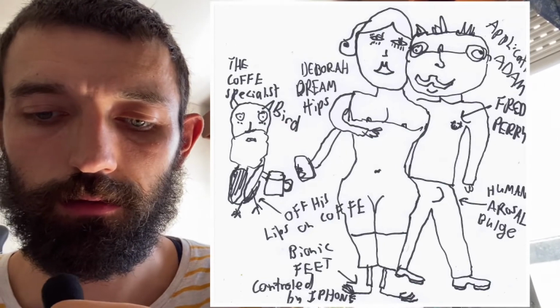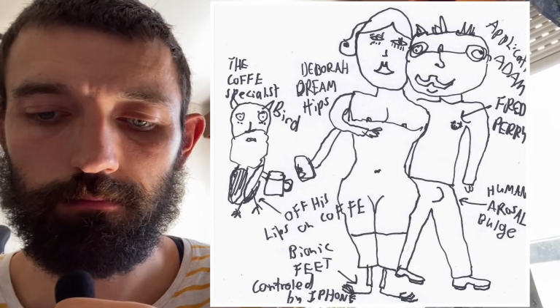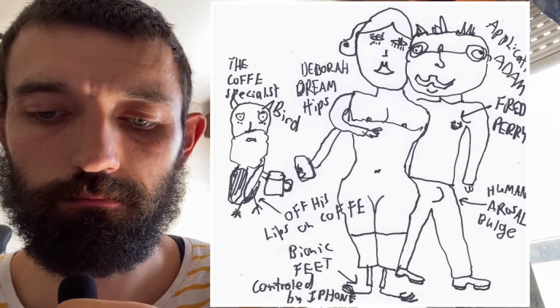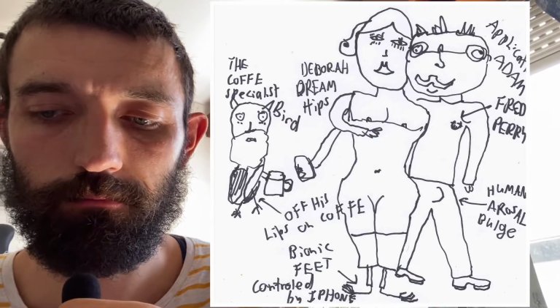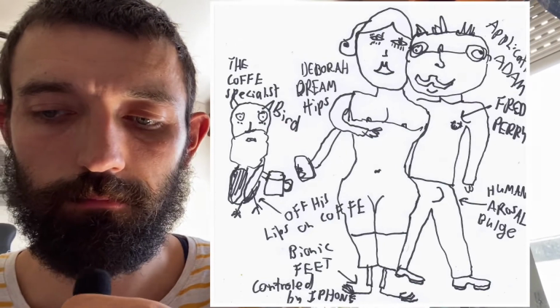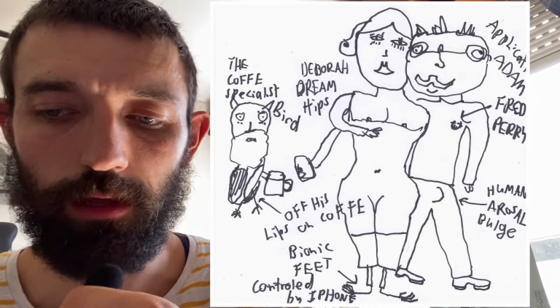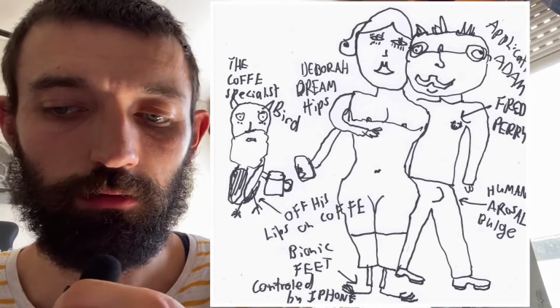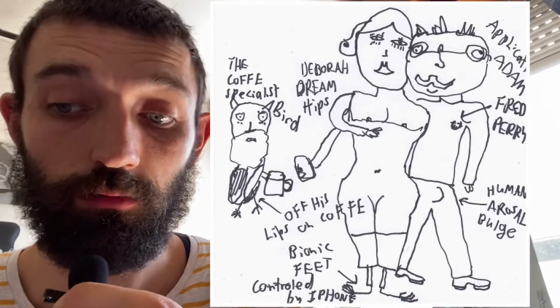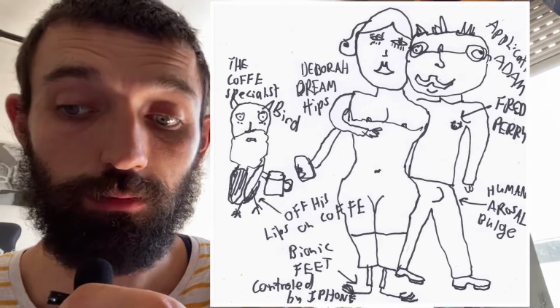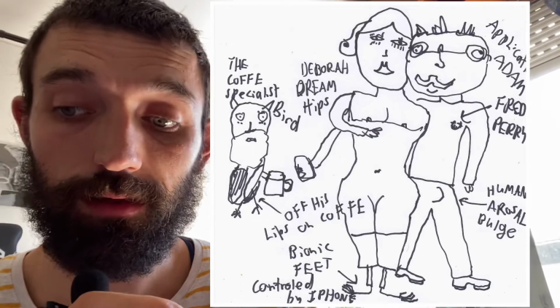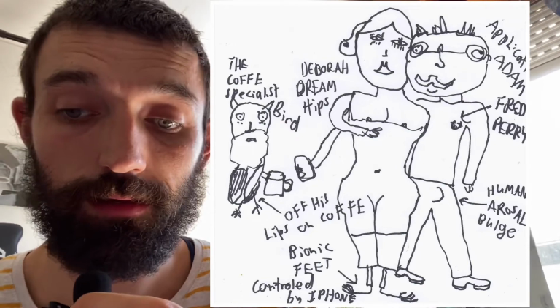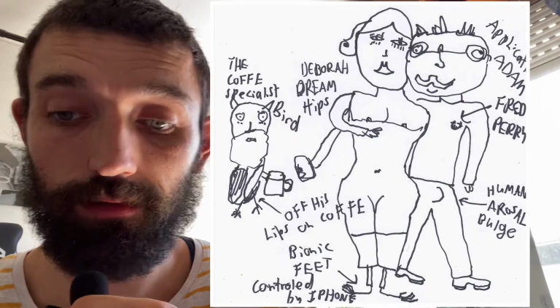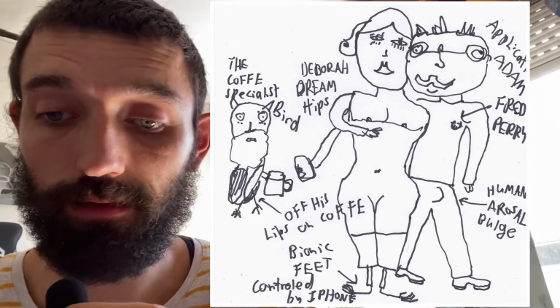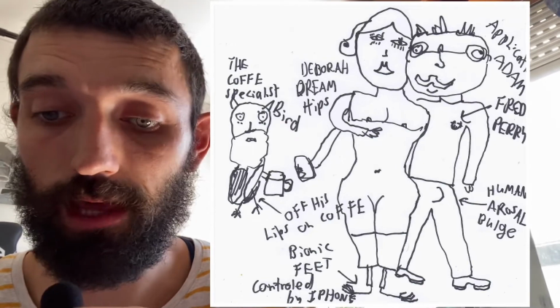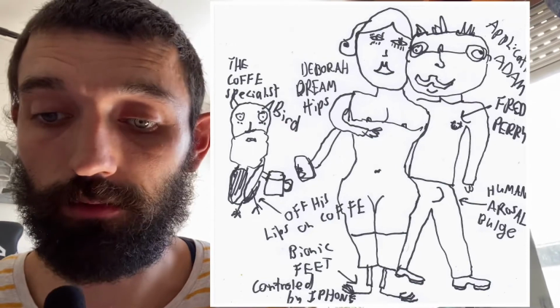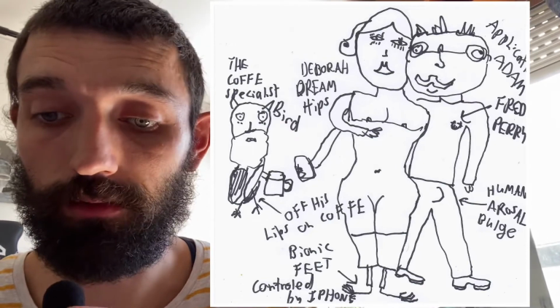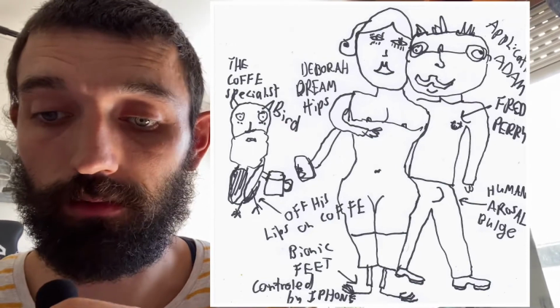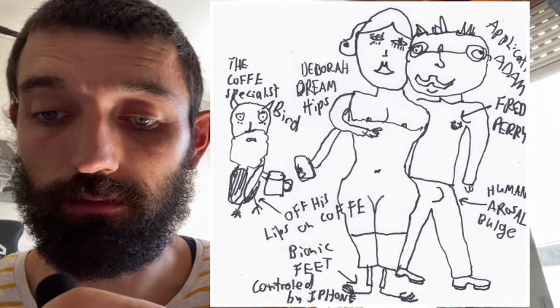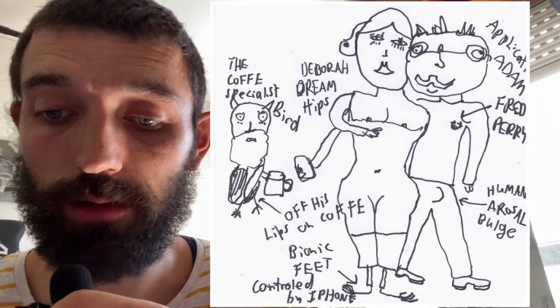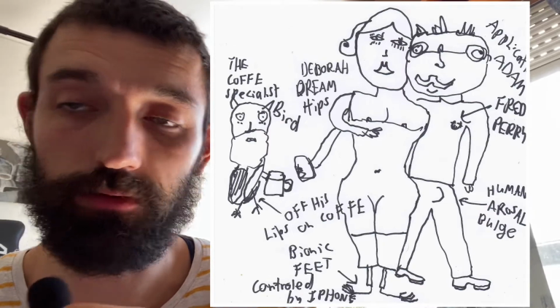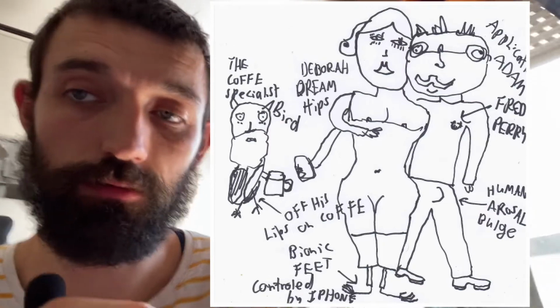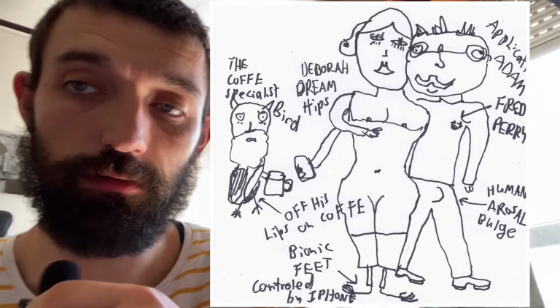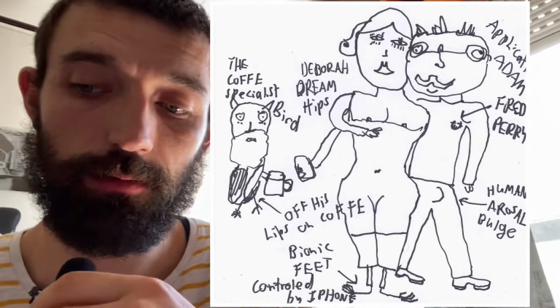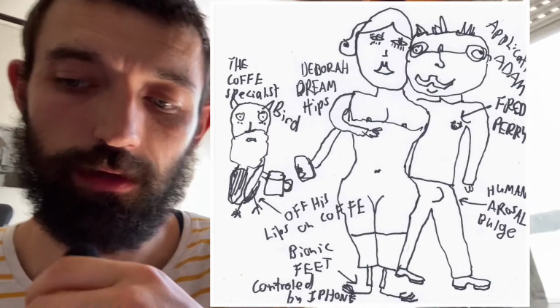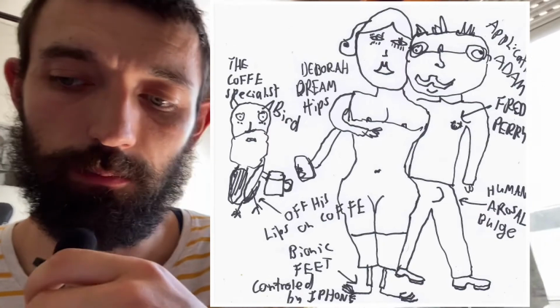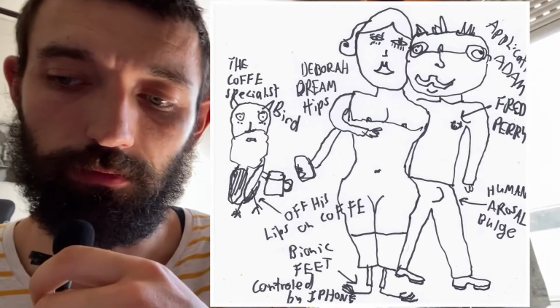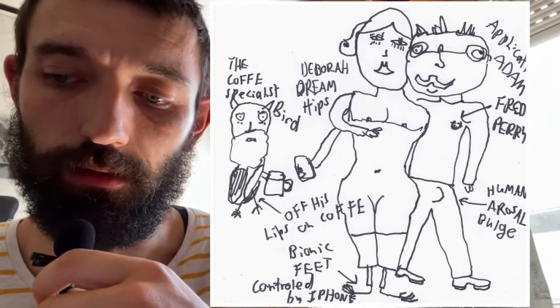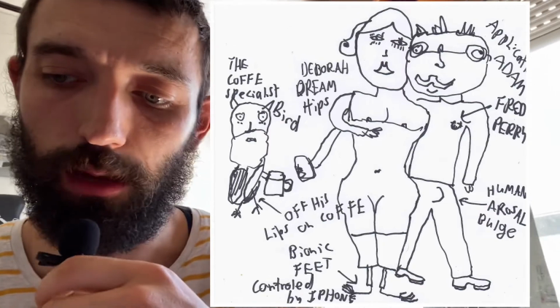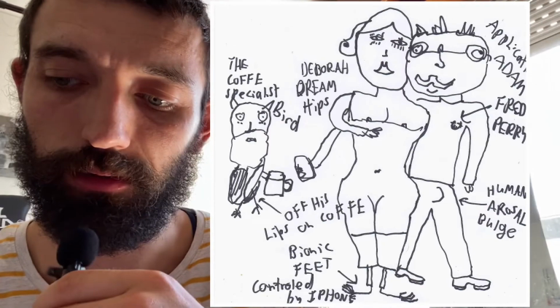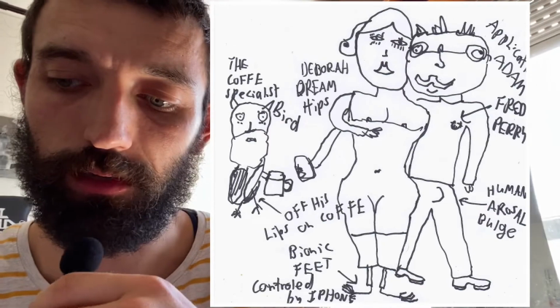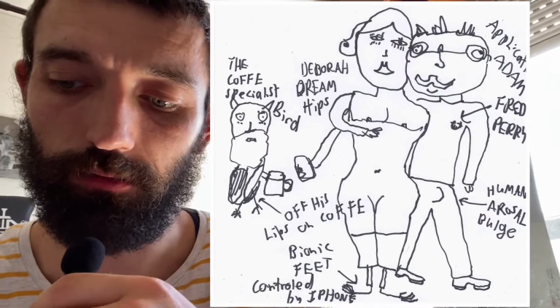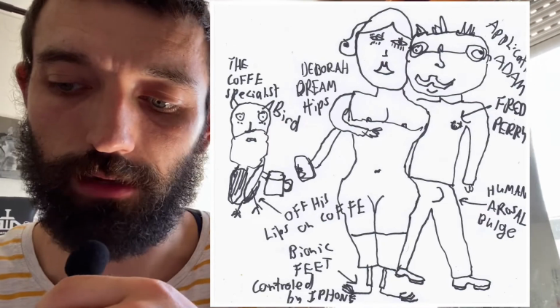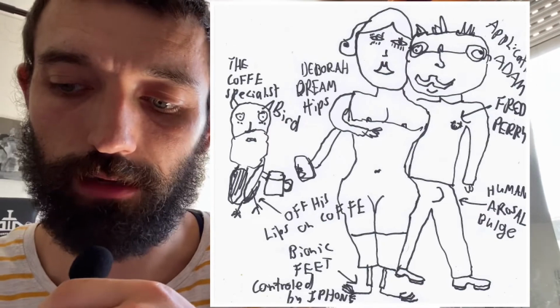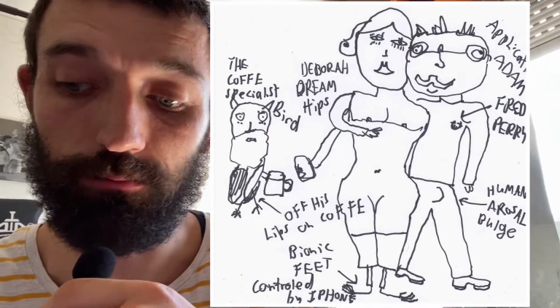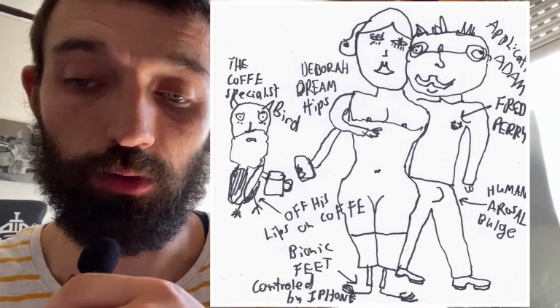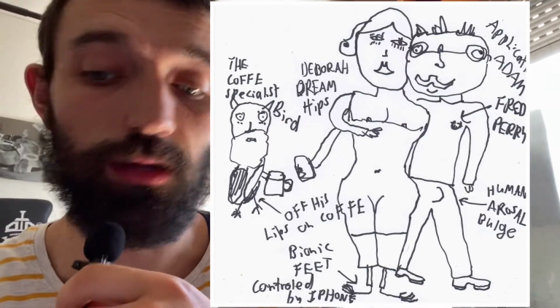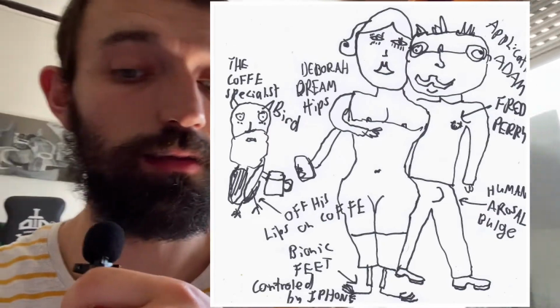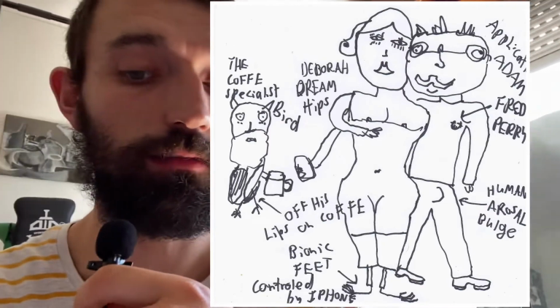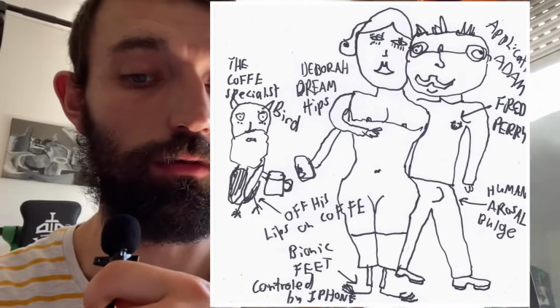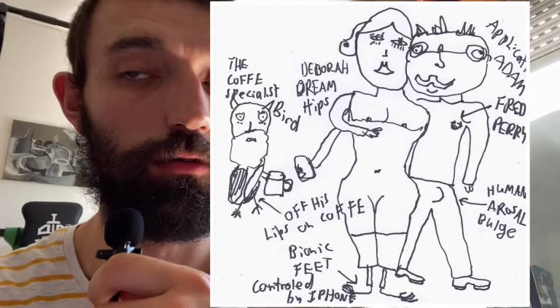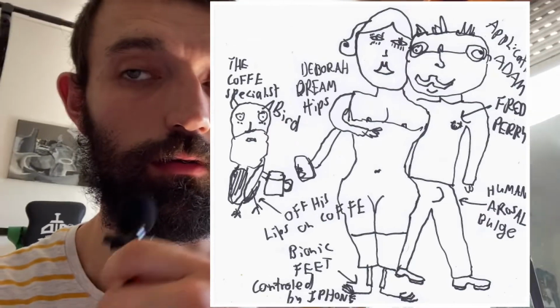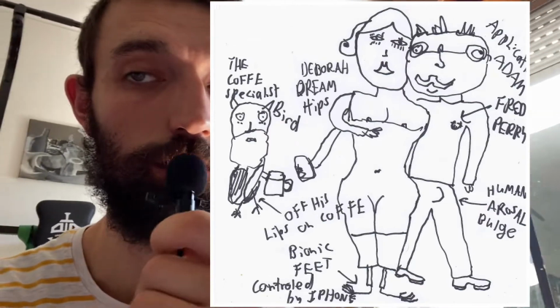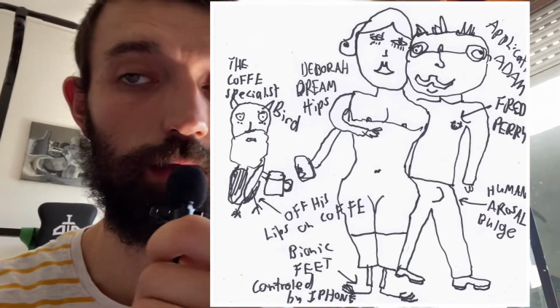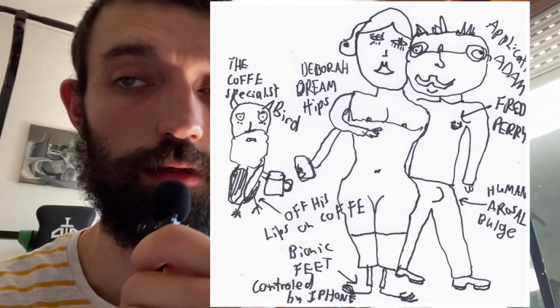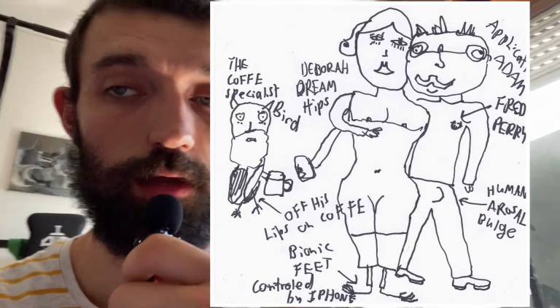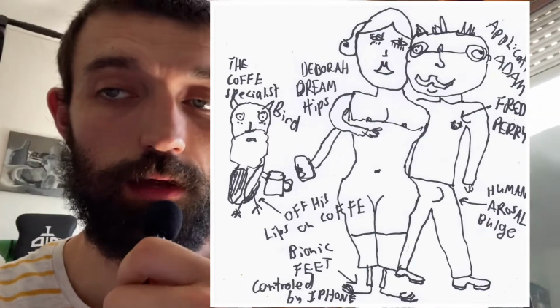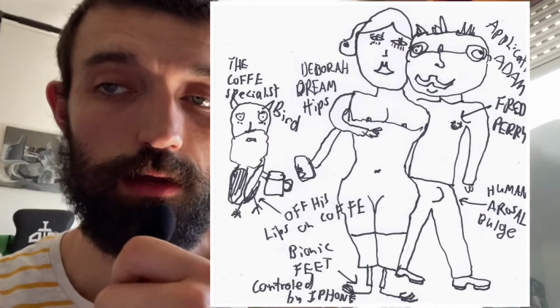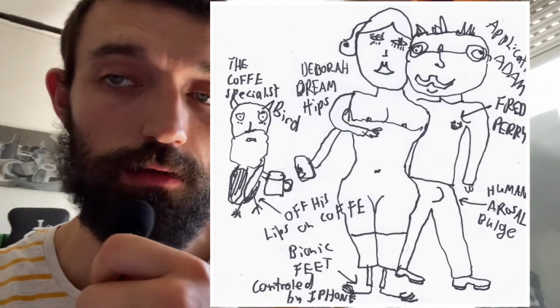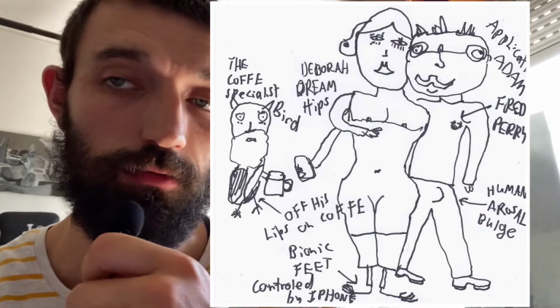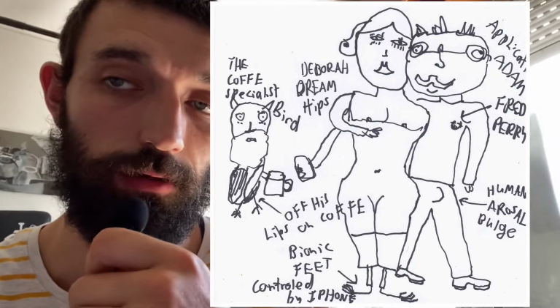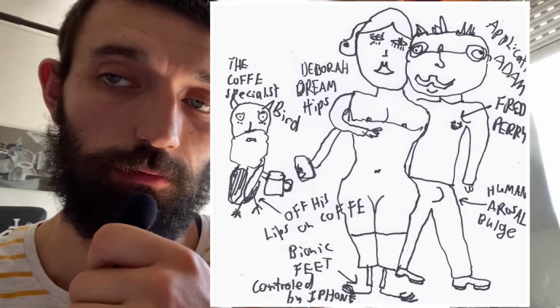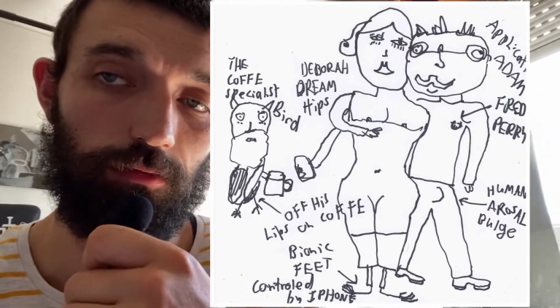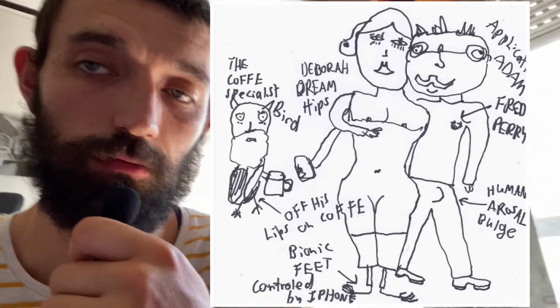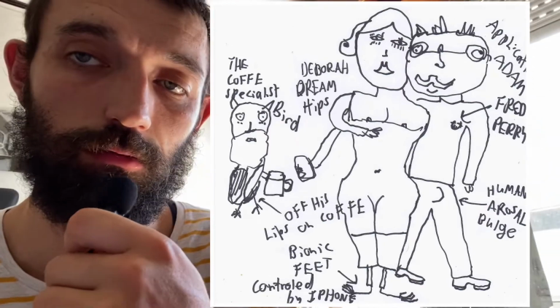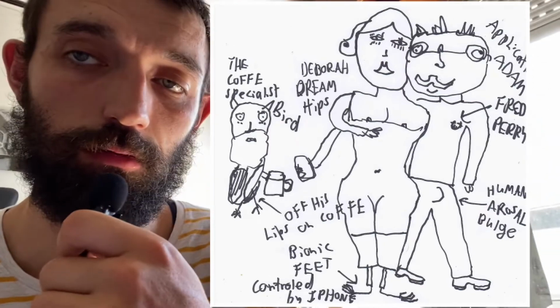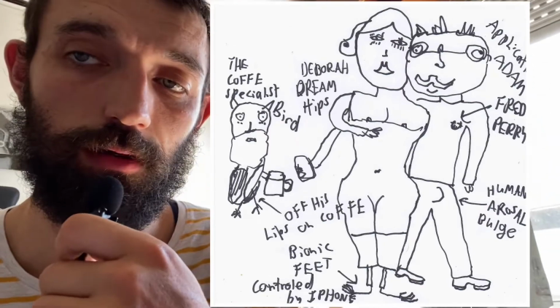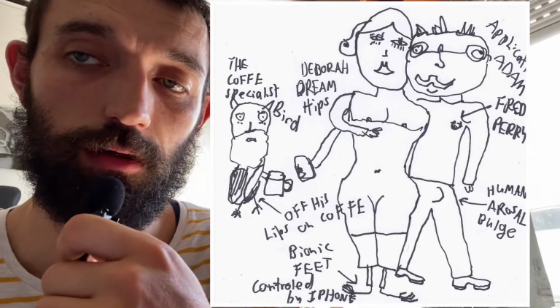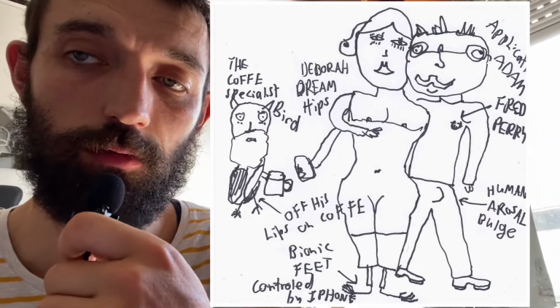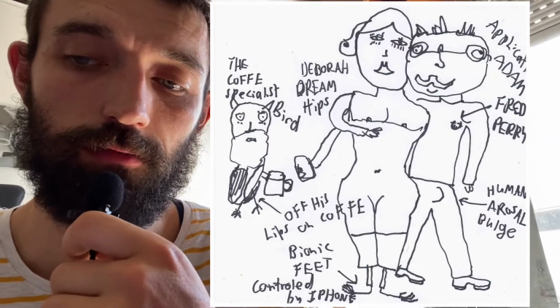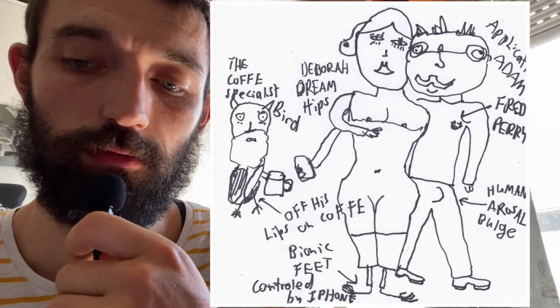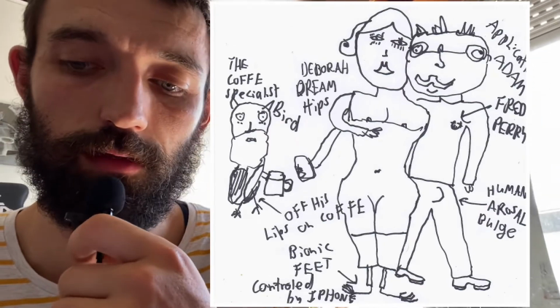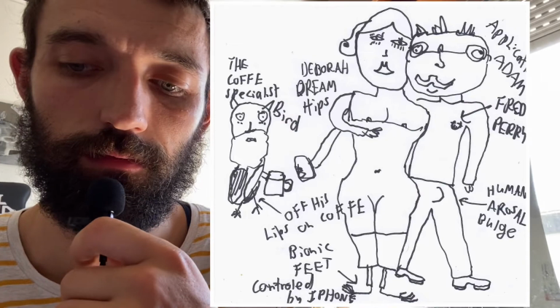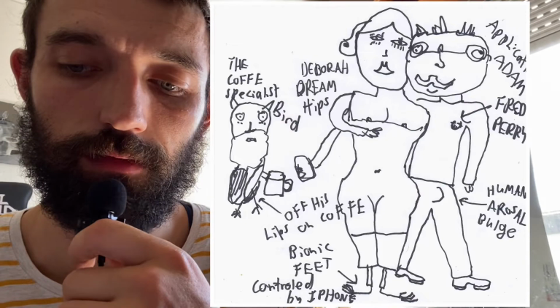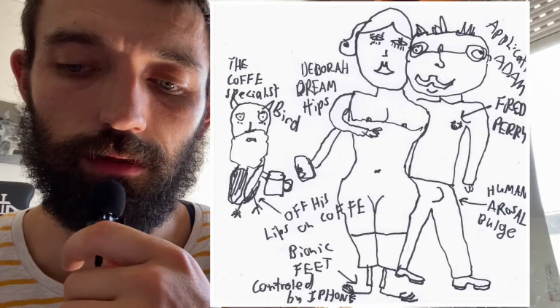I don't know why he's there with Deborah Dreamhips and Application Adam, but he is. Sometimes you just don't need to question these things.